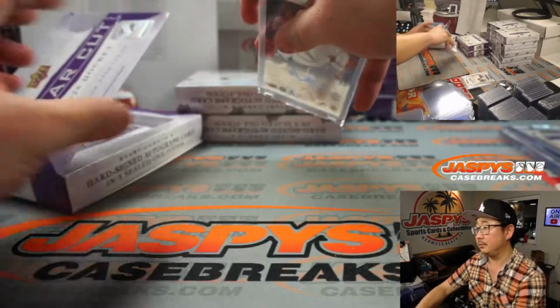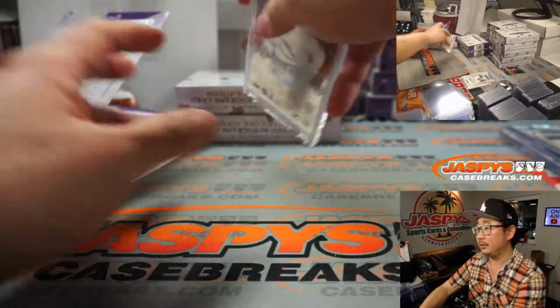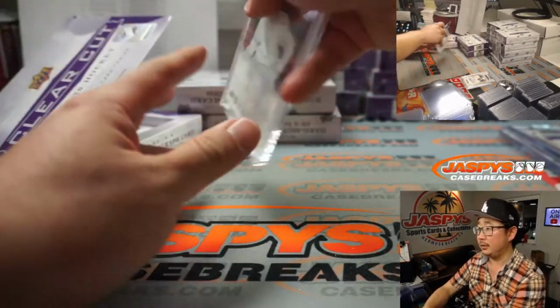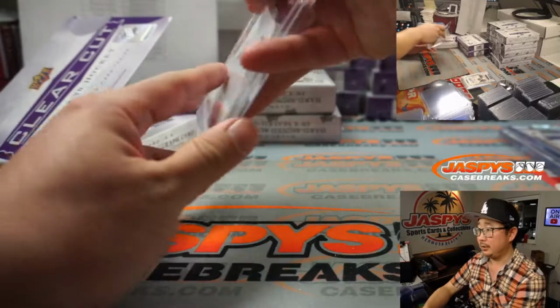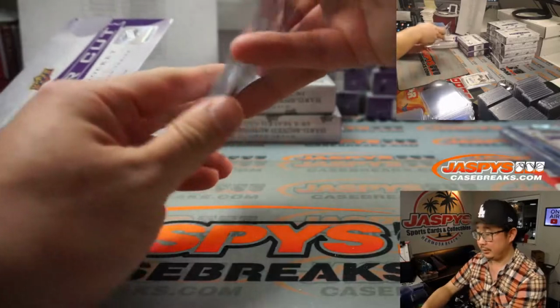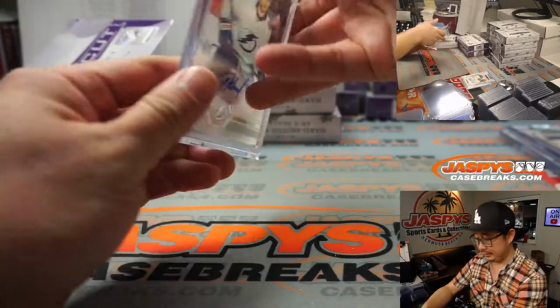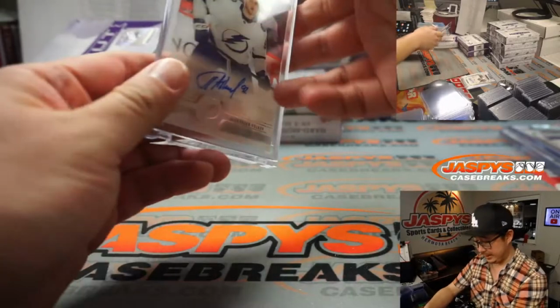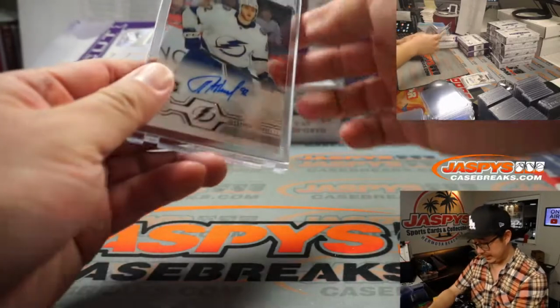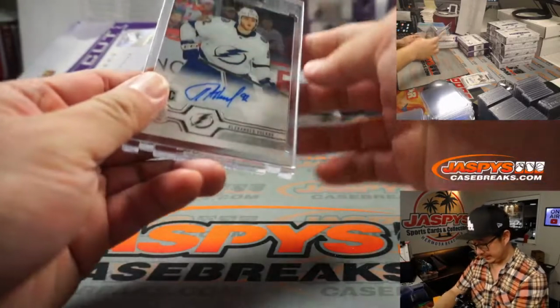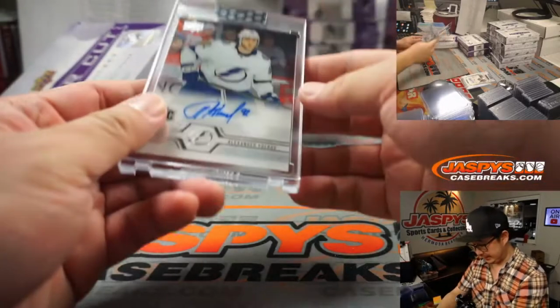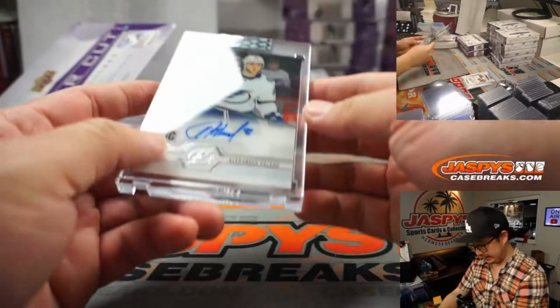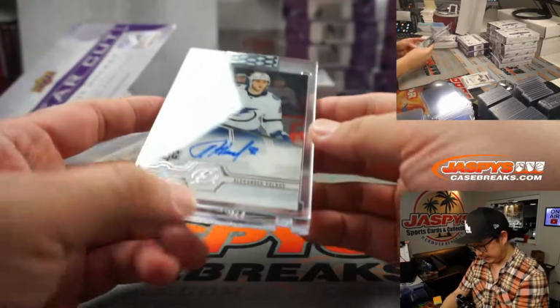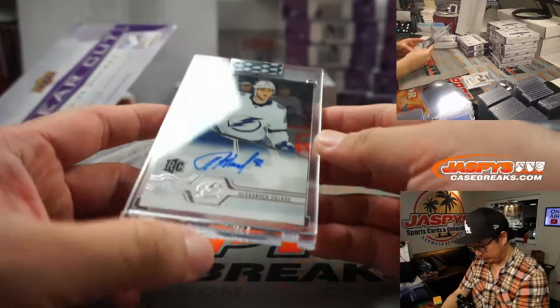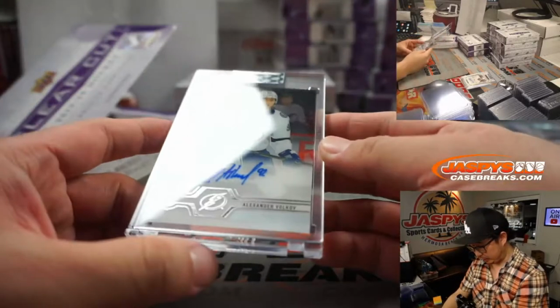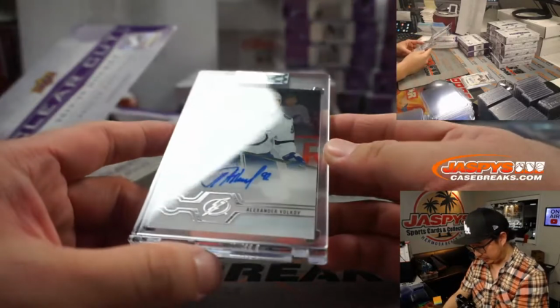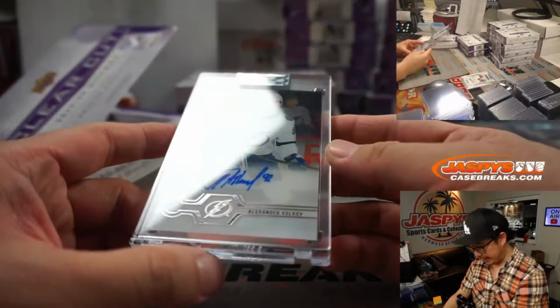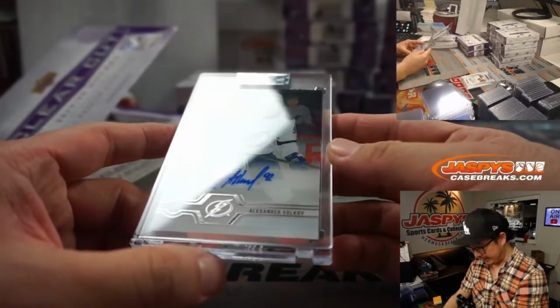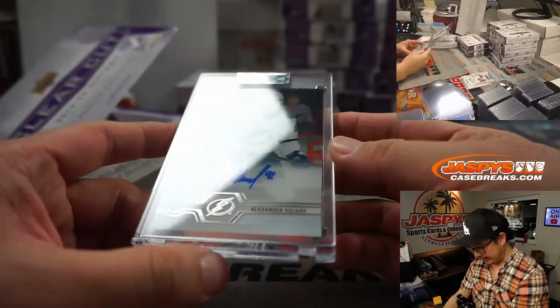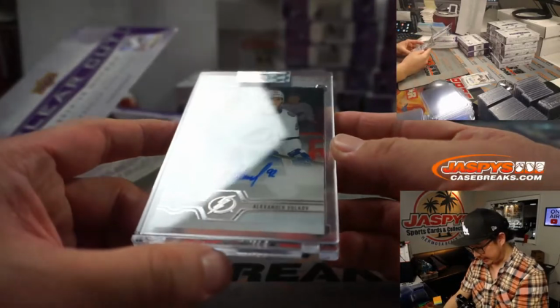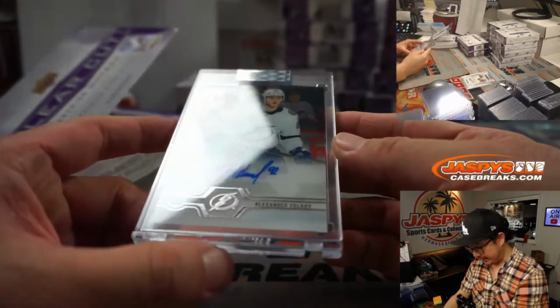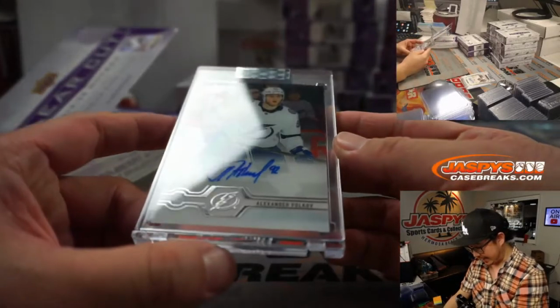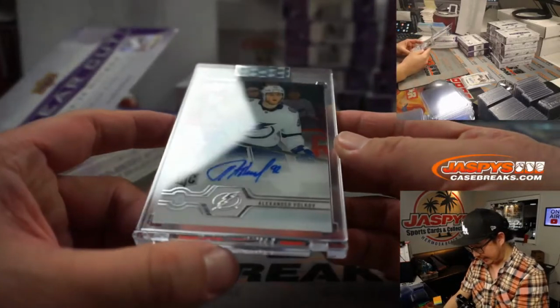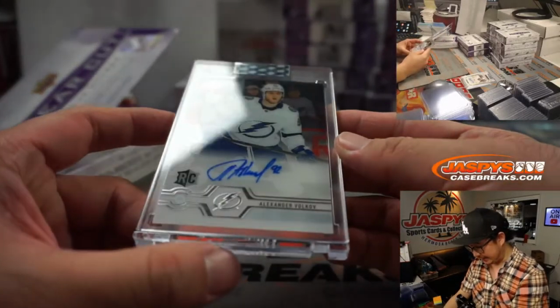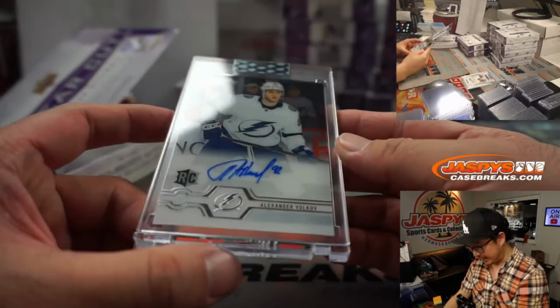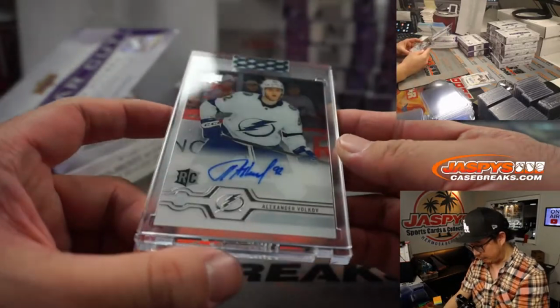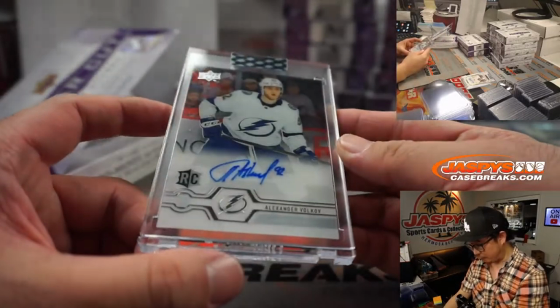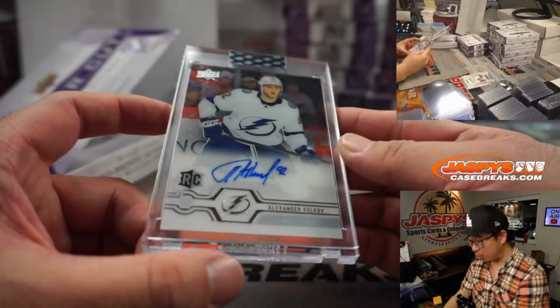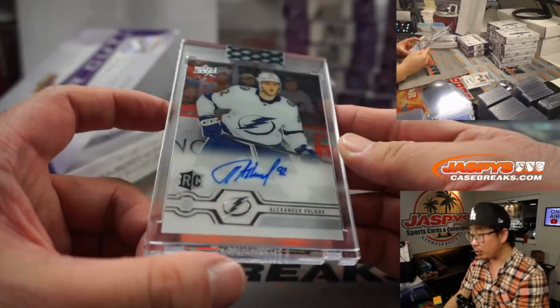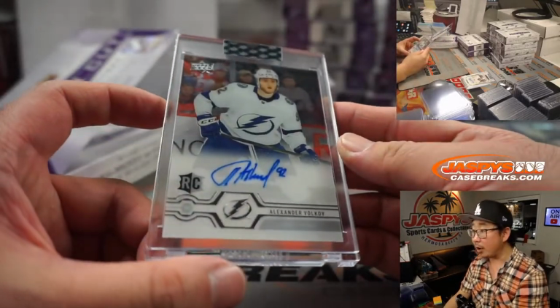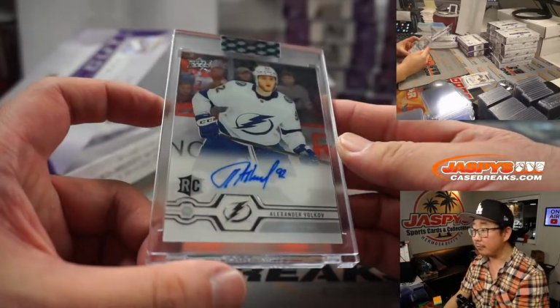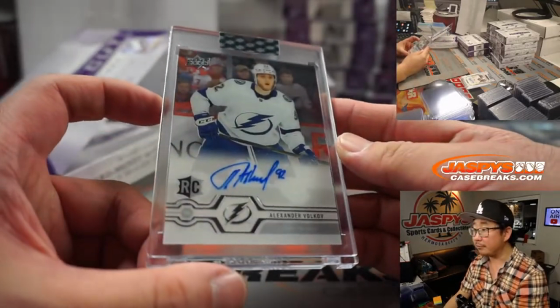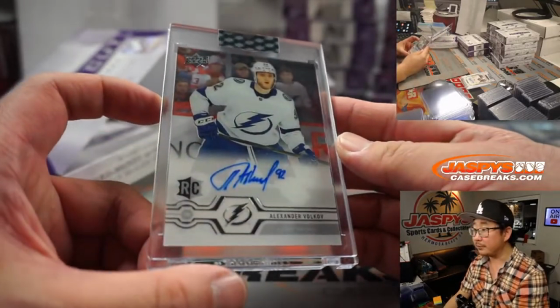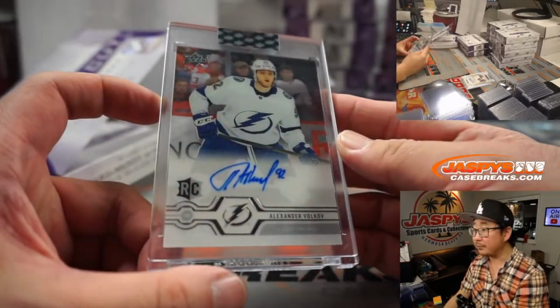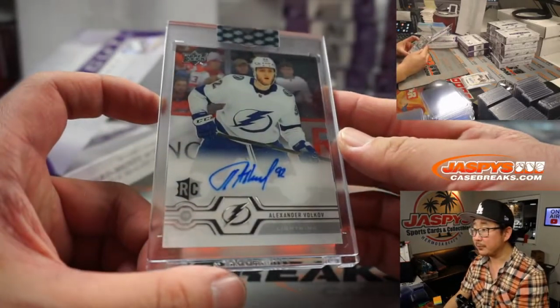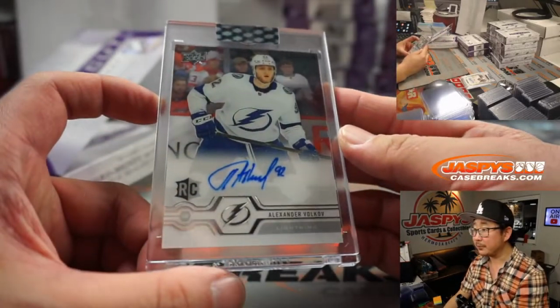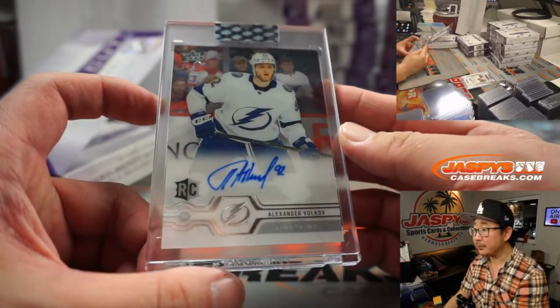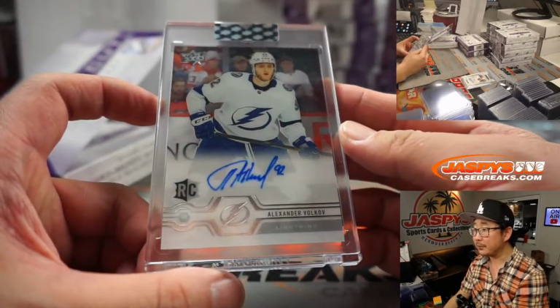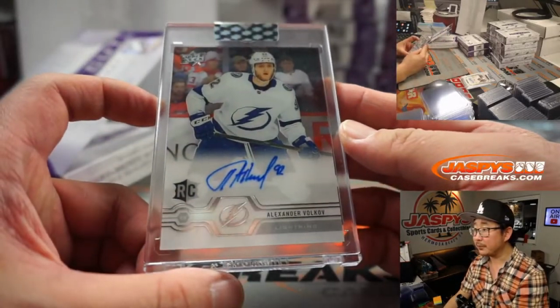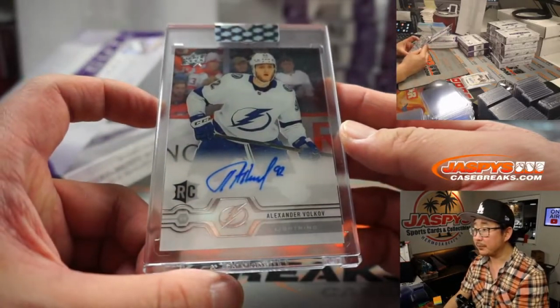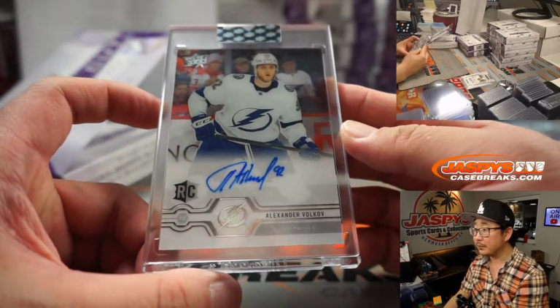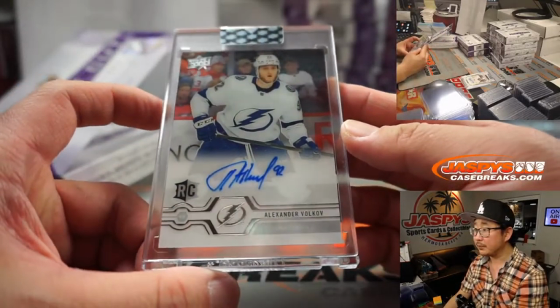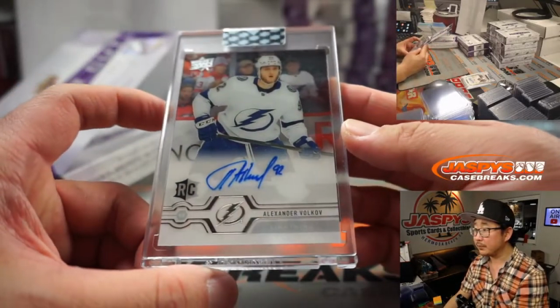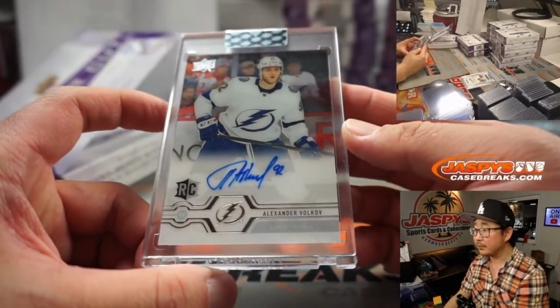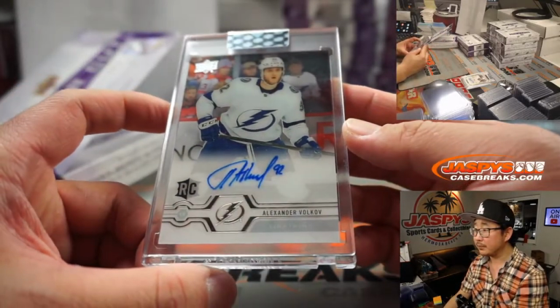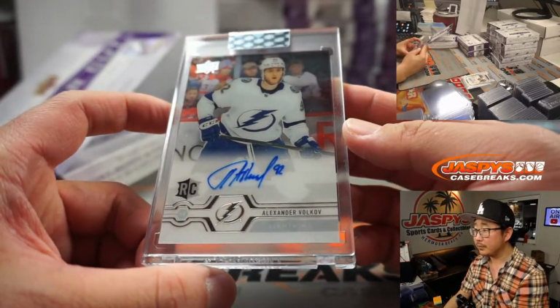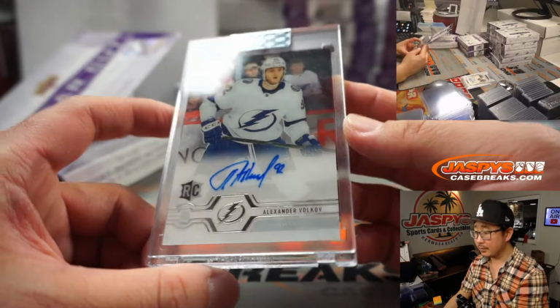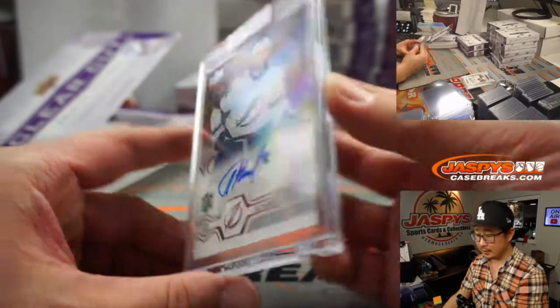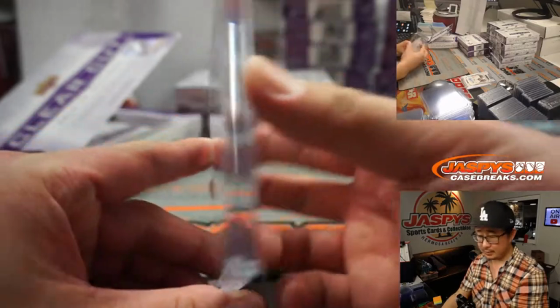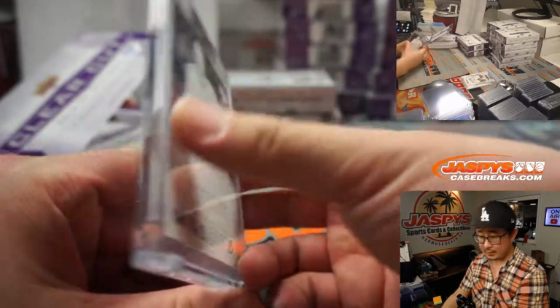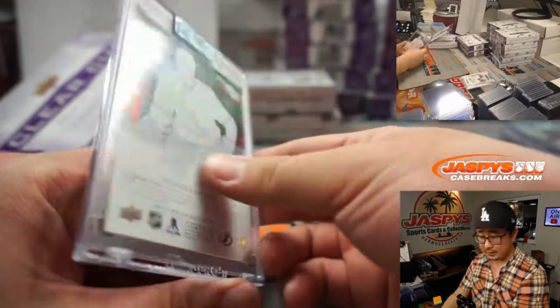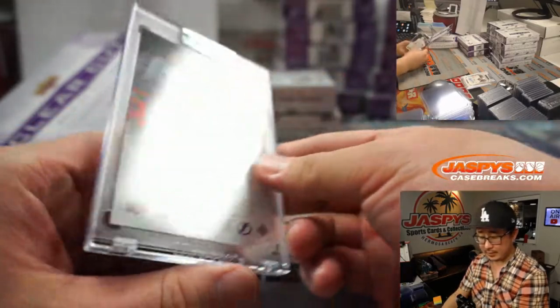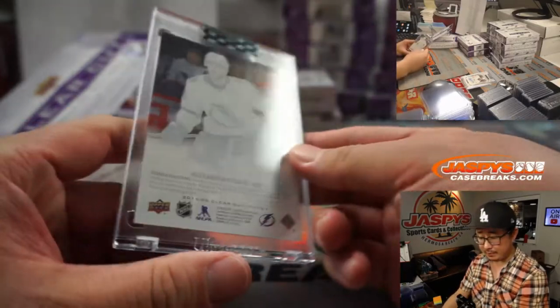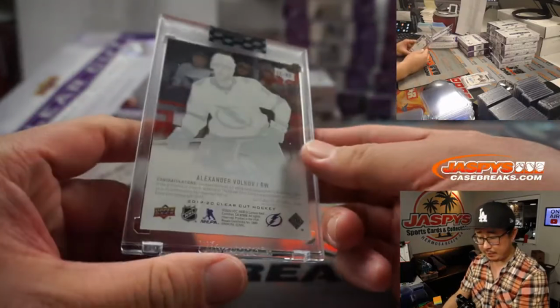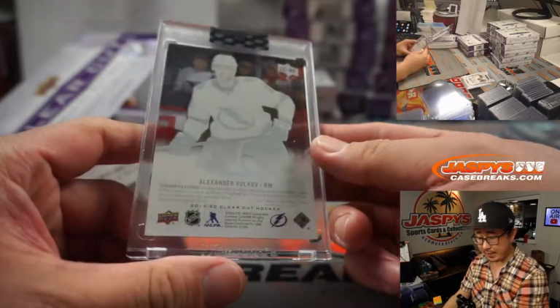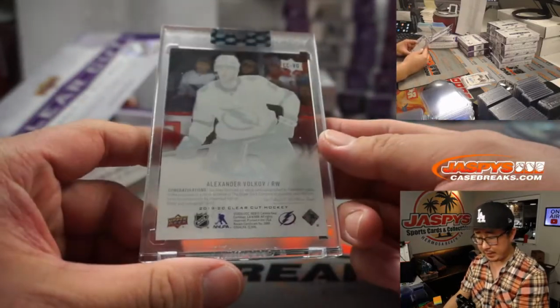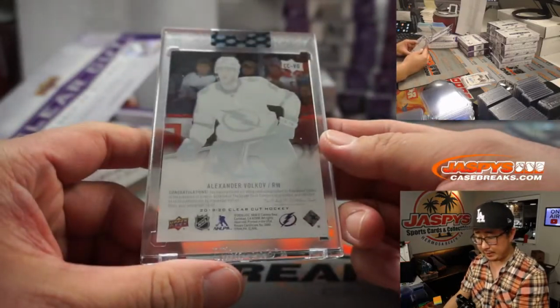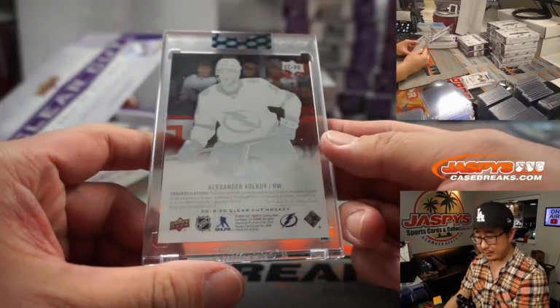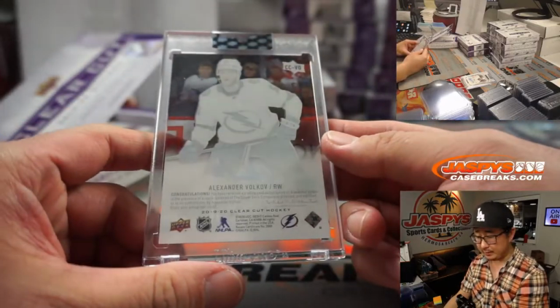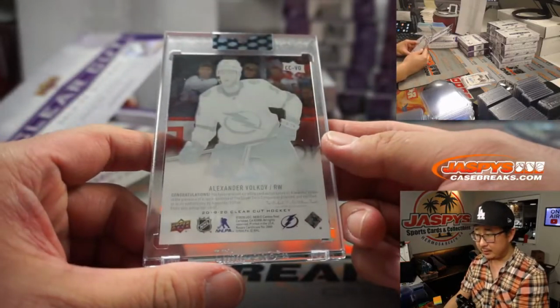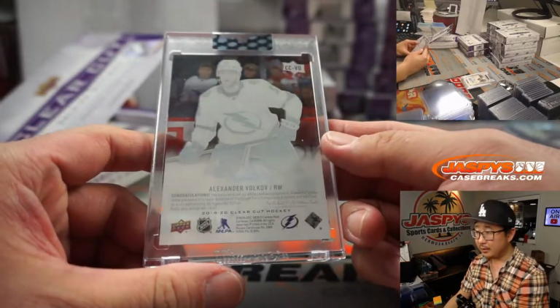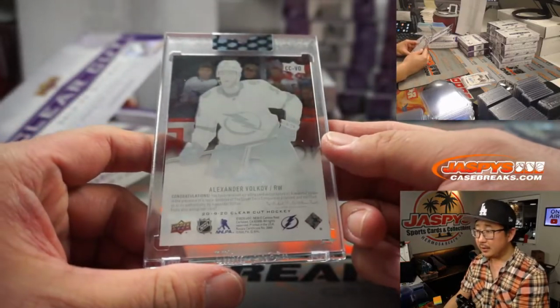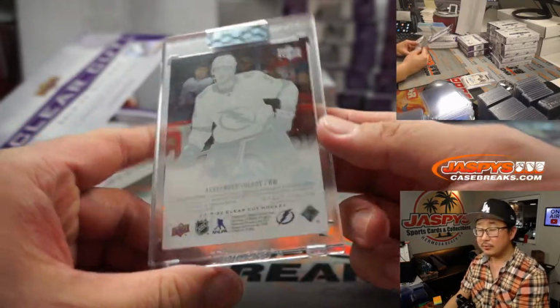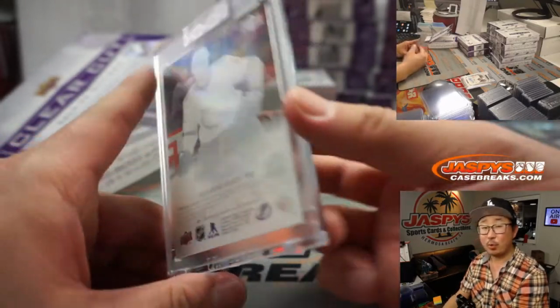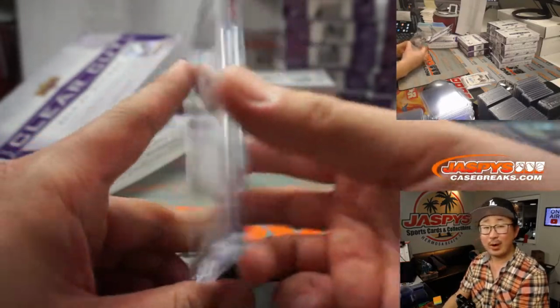Next is for the Lightning — Alexander Volkov. Tampa Bay, that's for Wade.